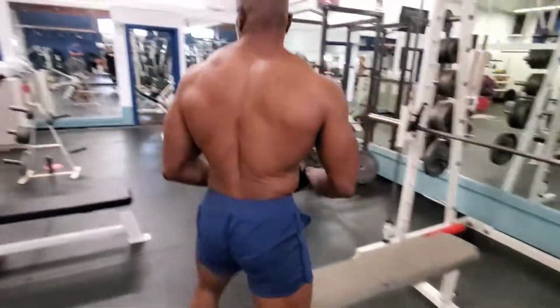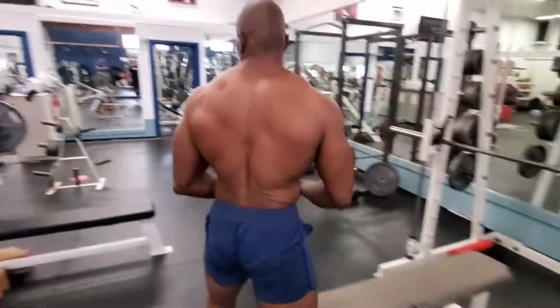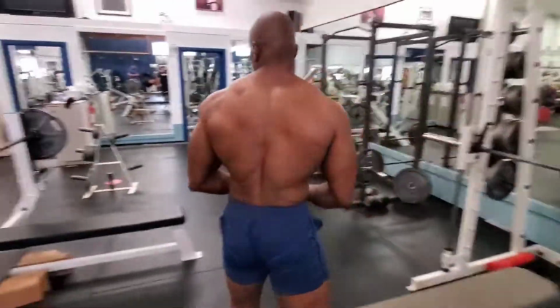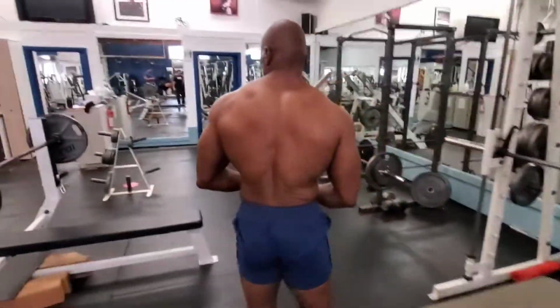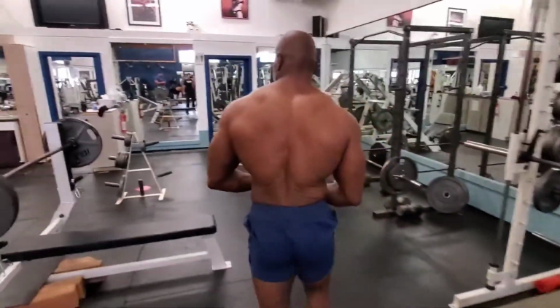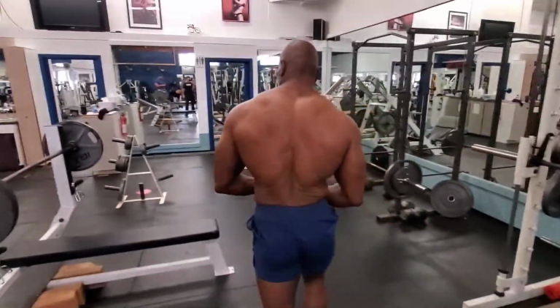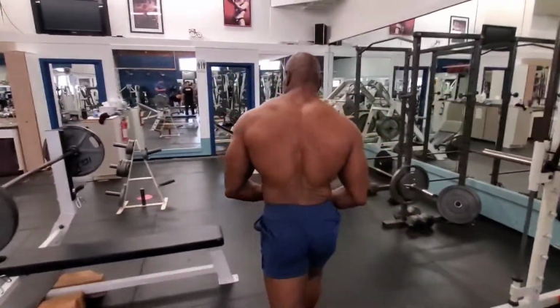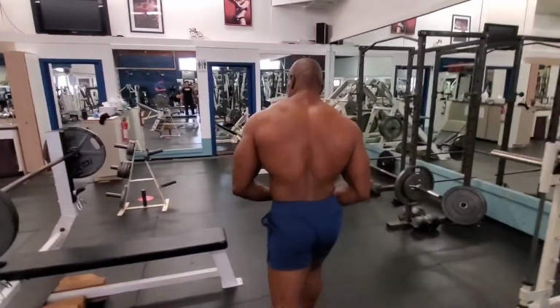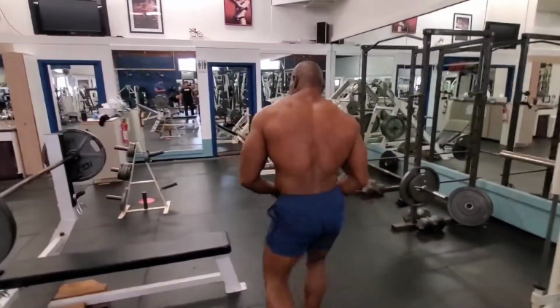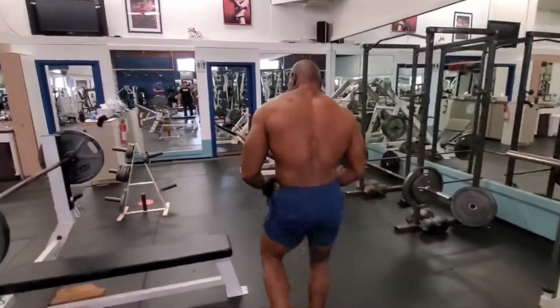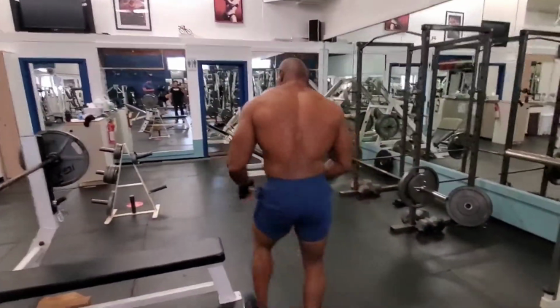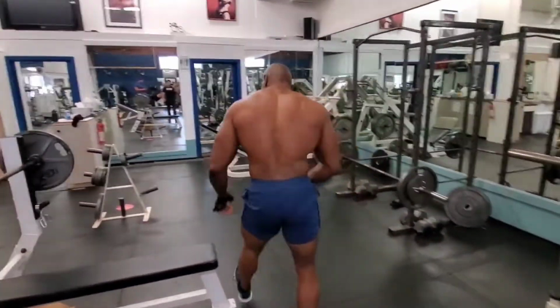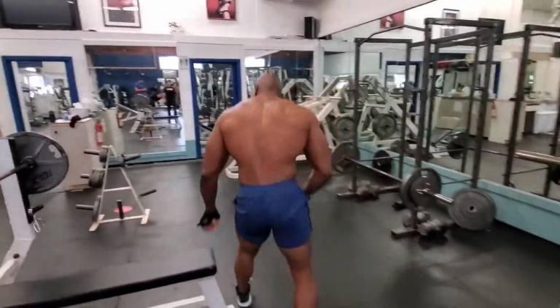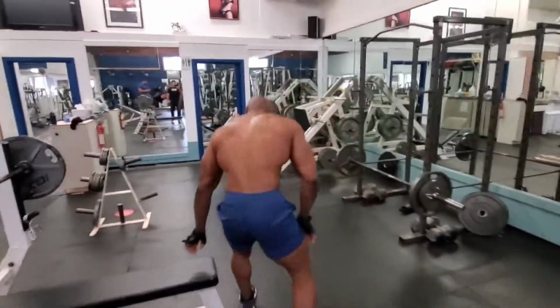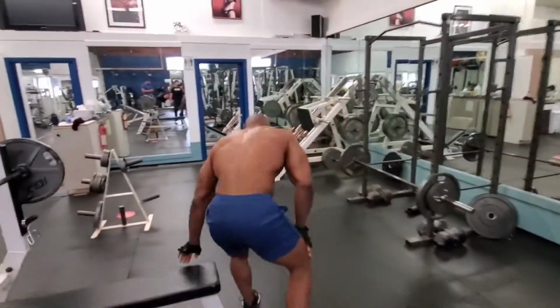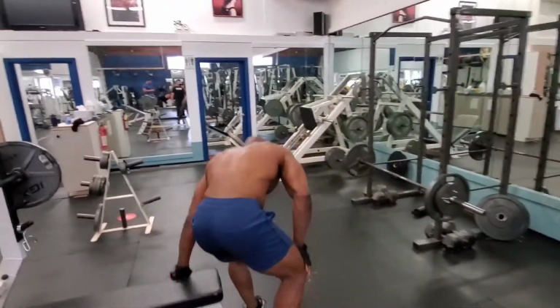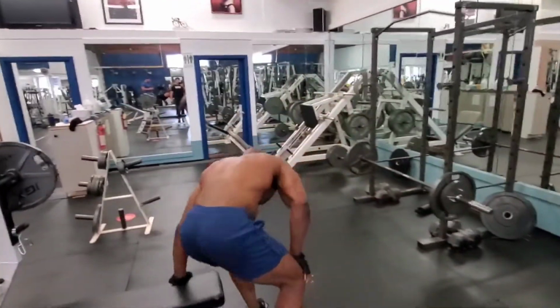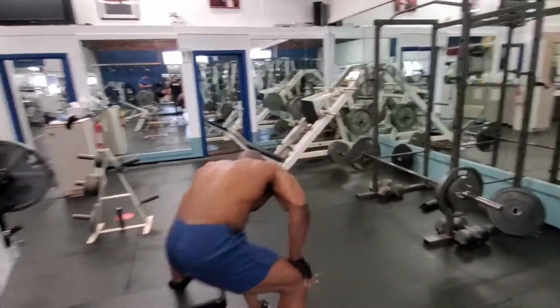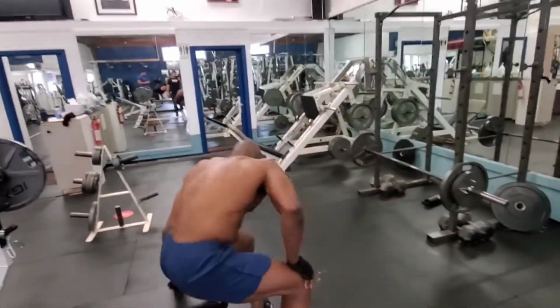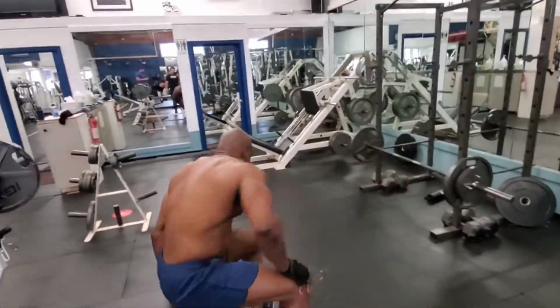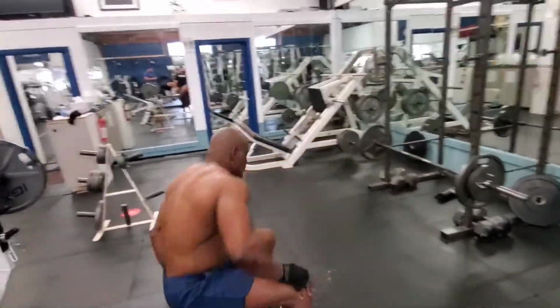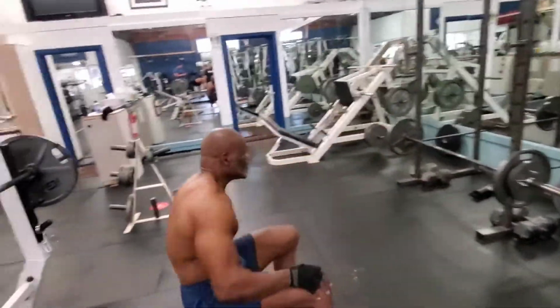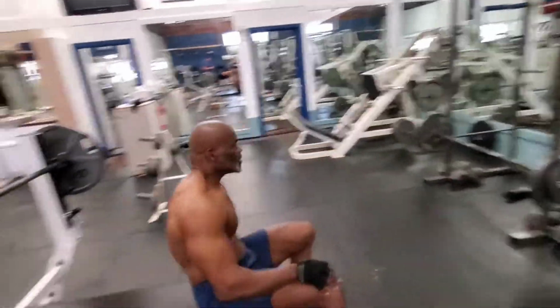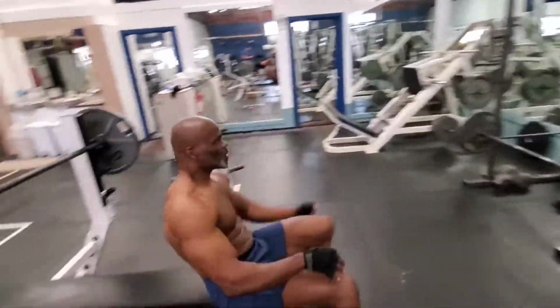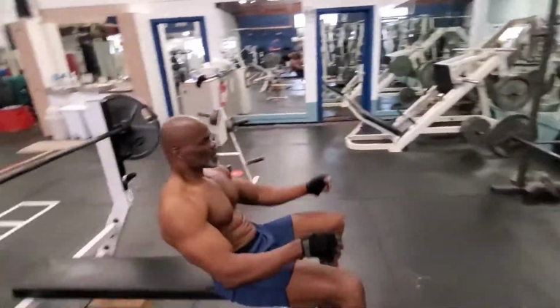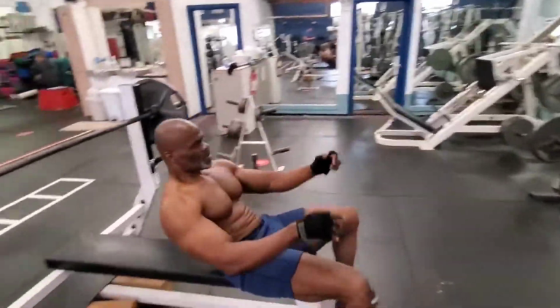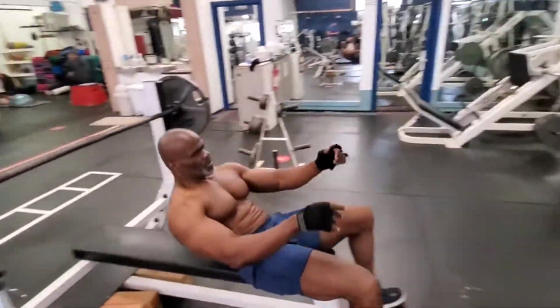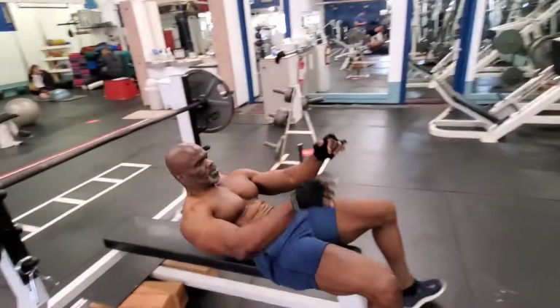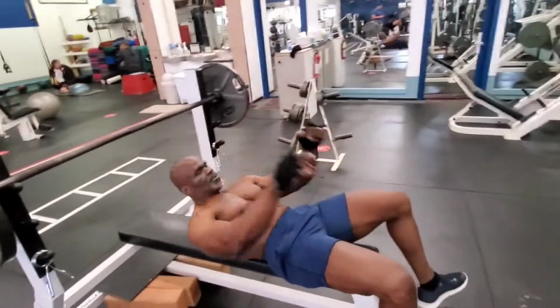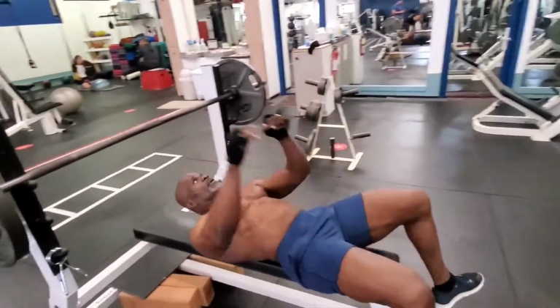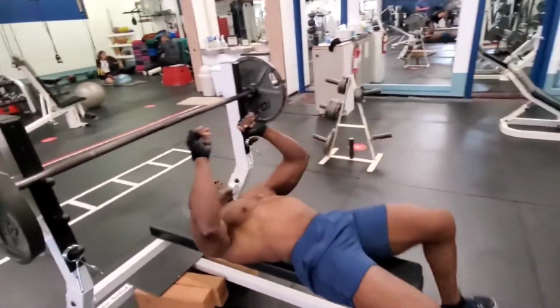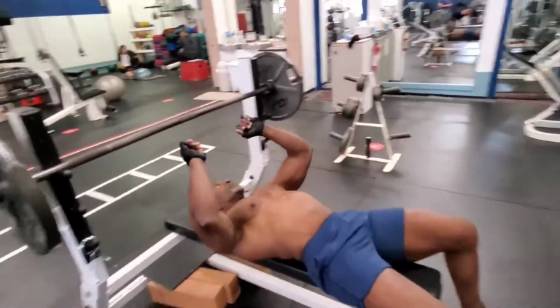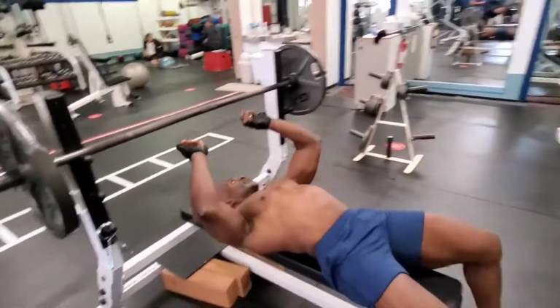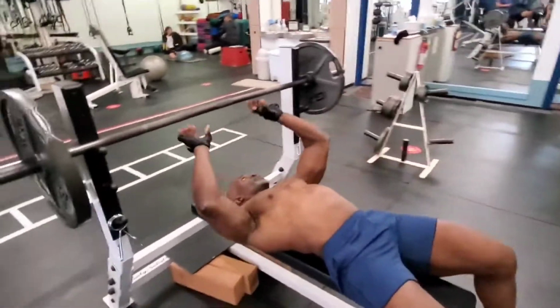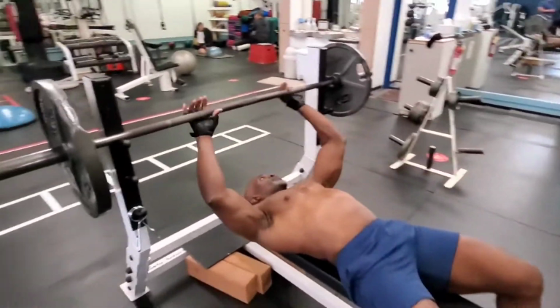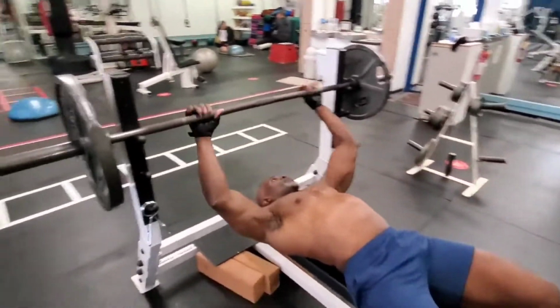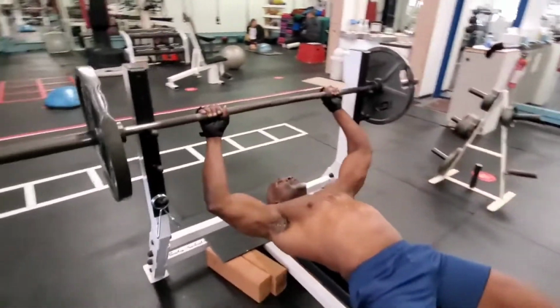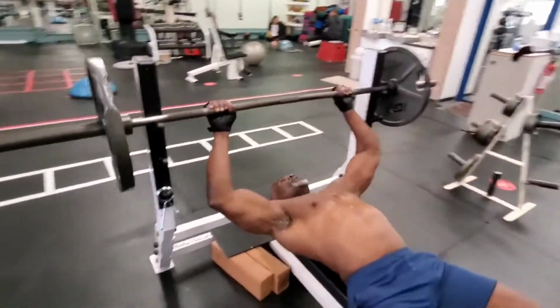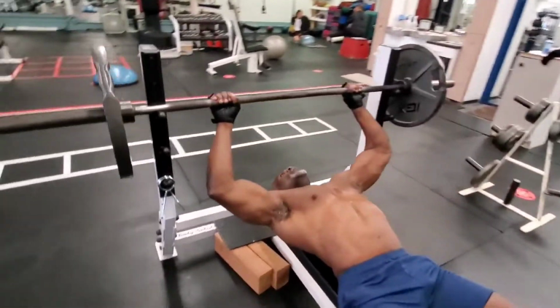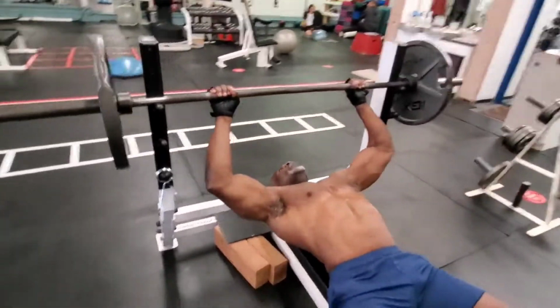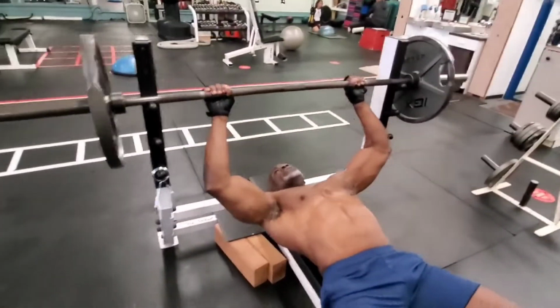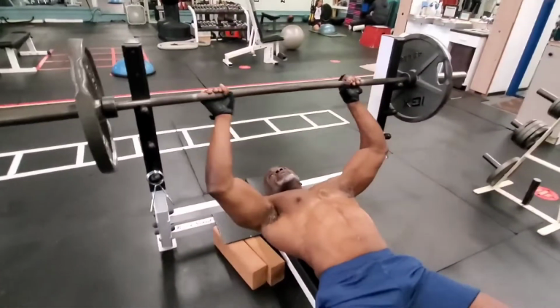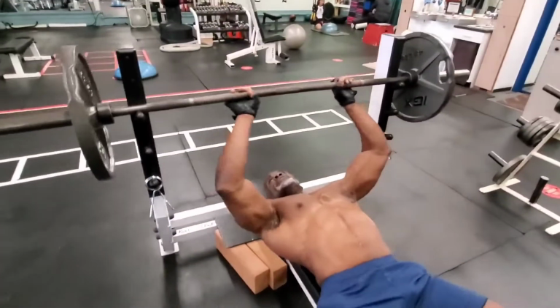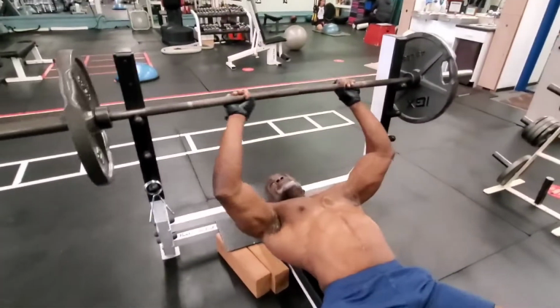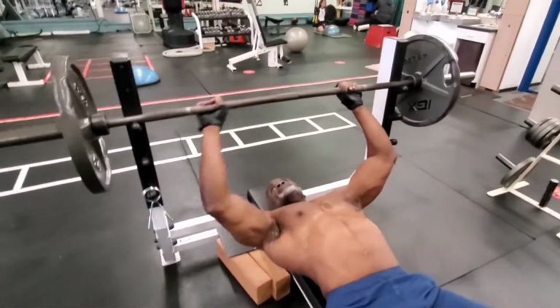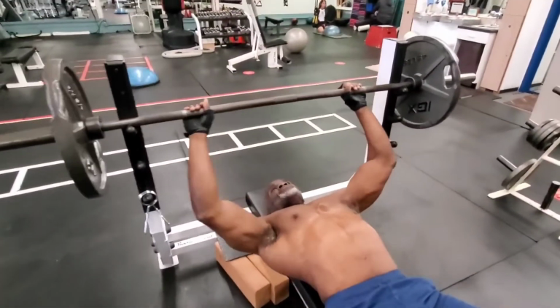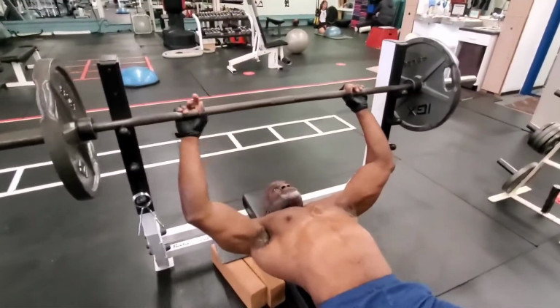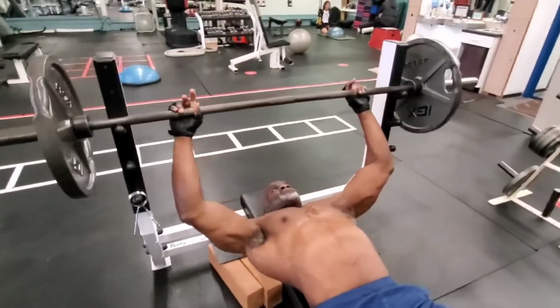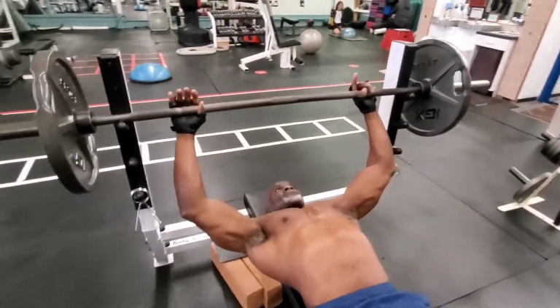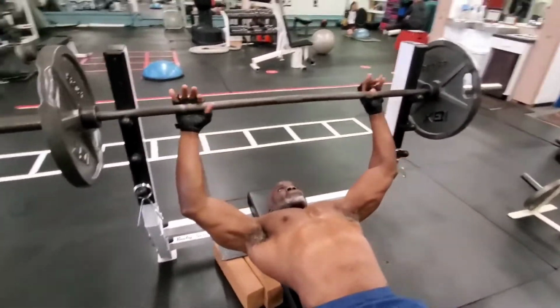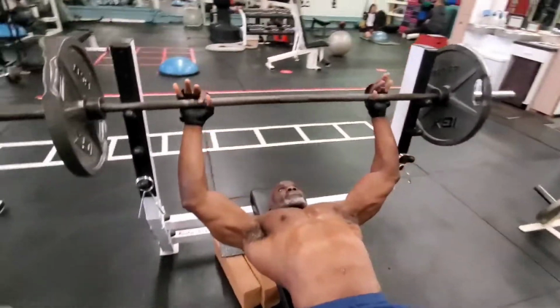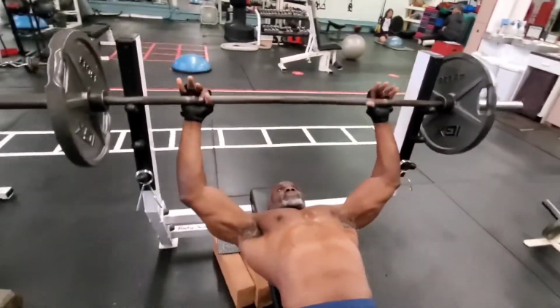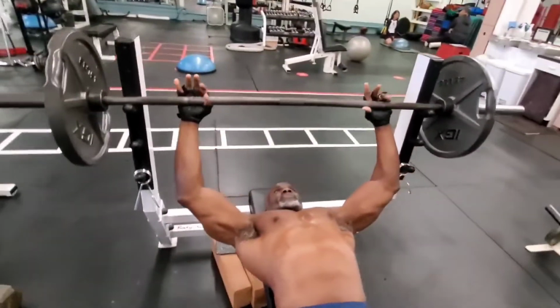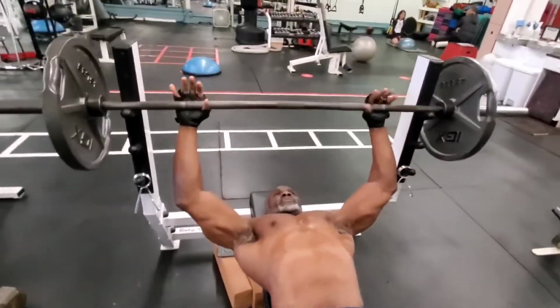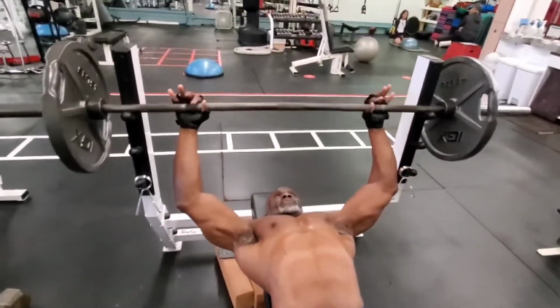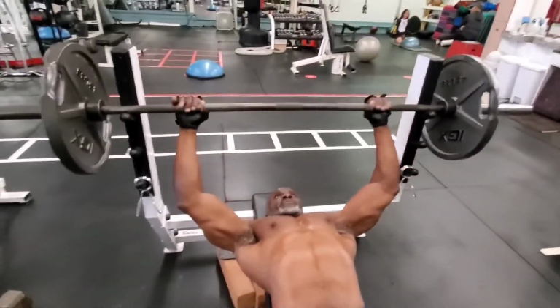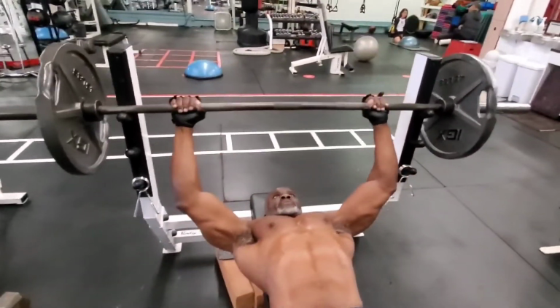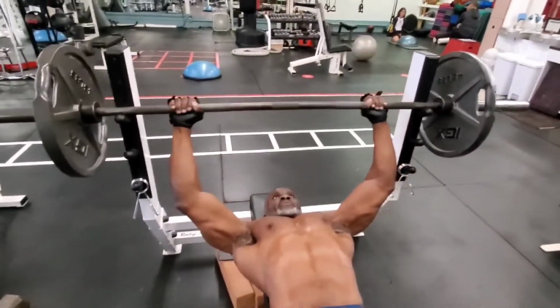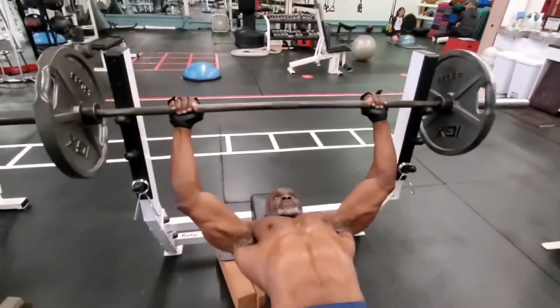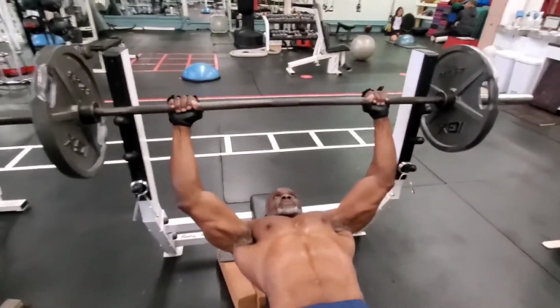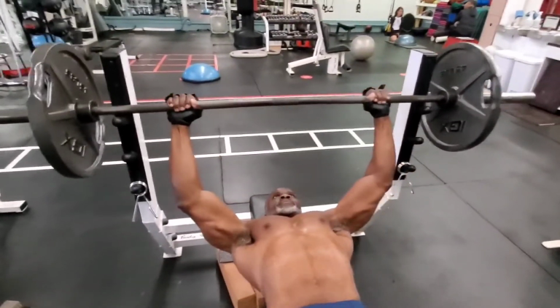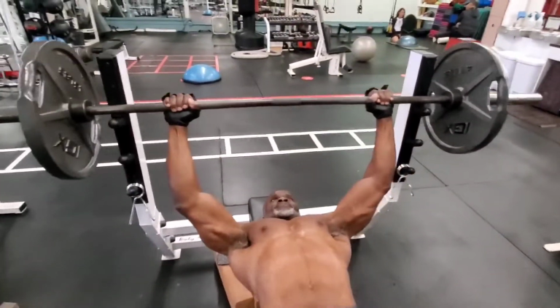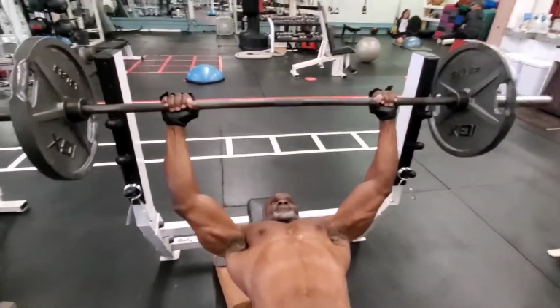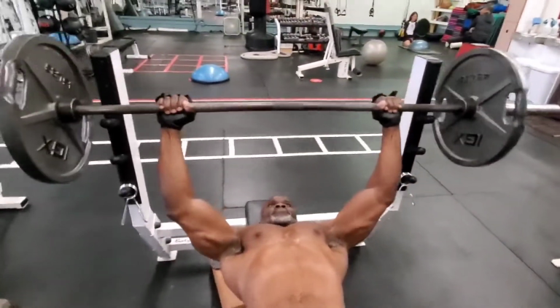This last exercise is the flat barbell bench press to build mass to the middle part of the chest.